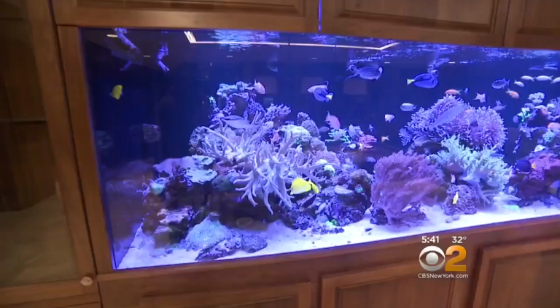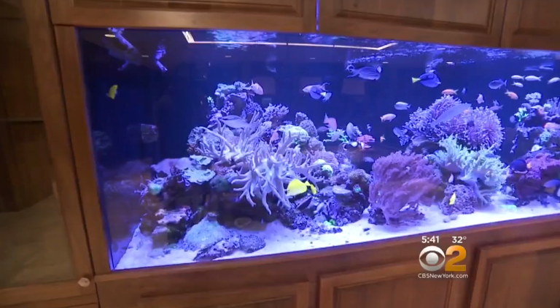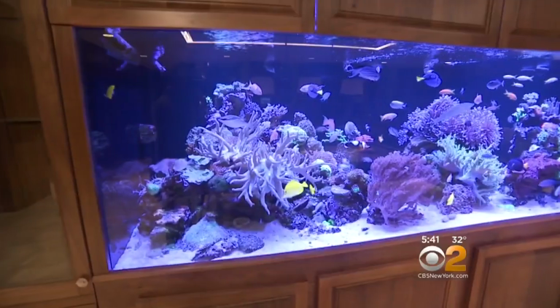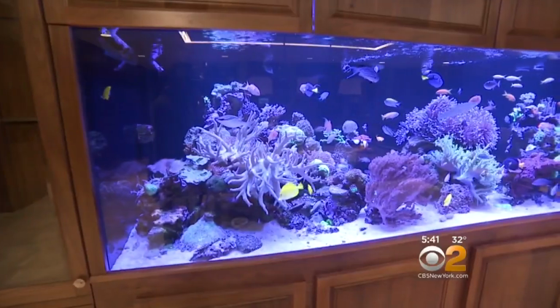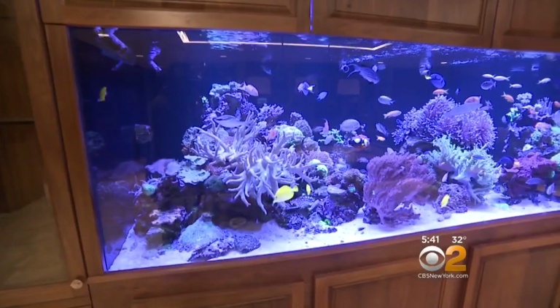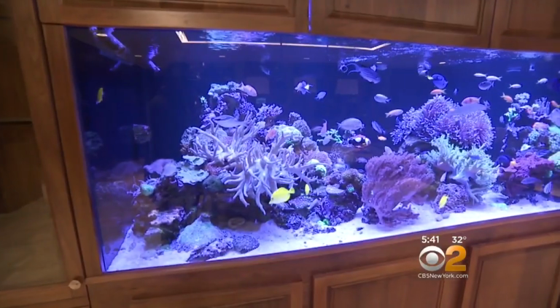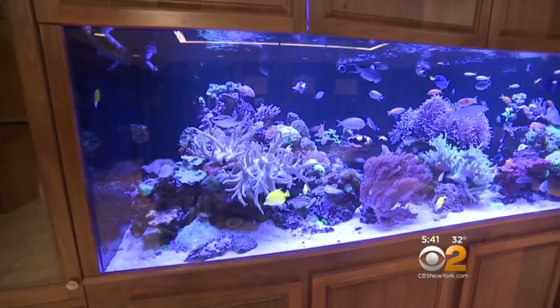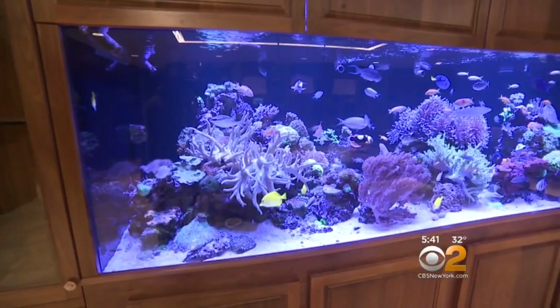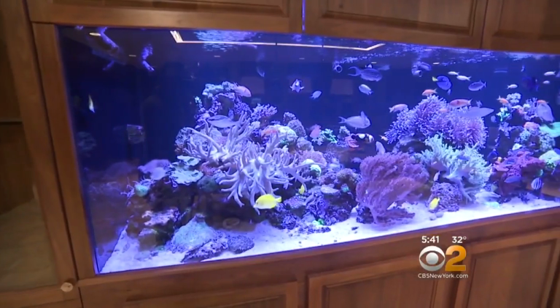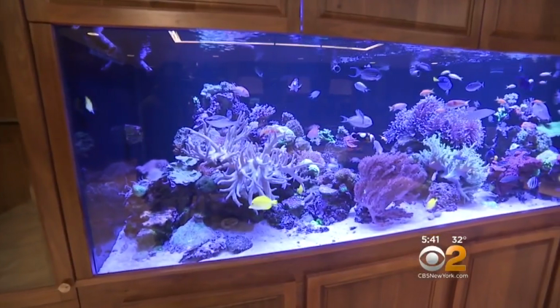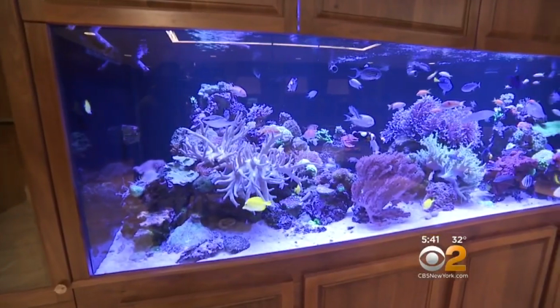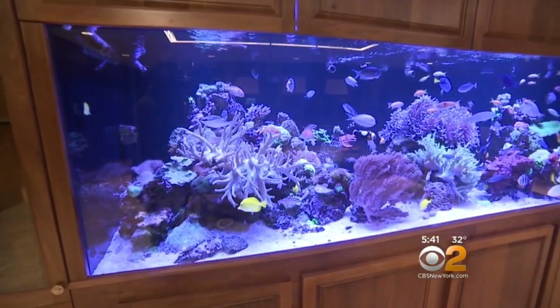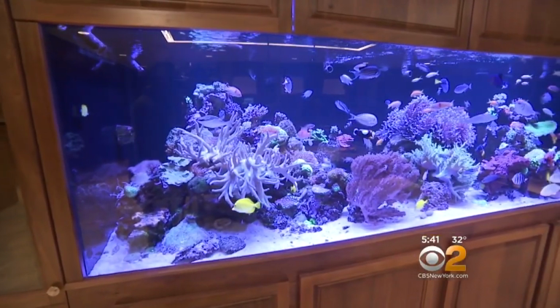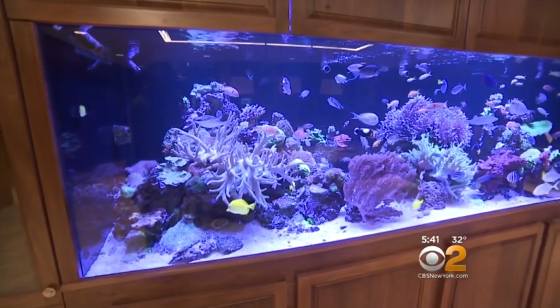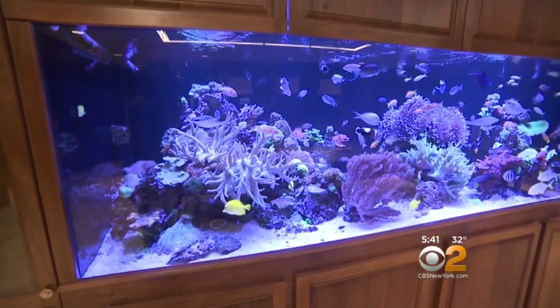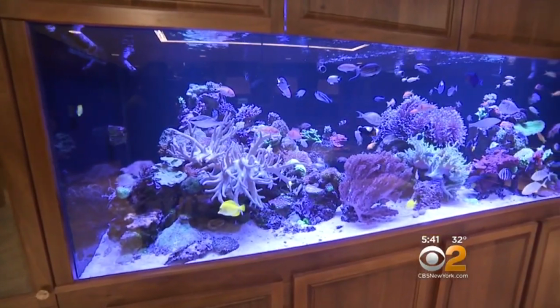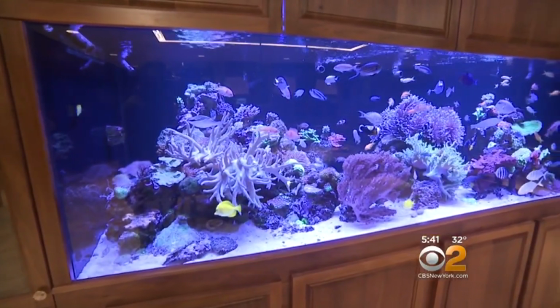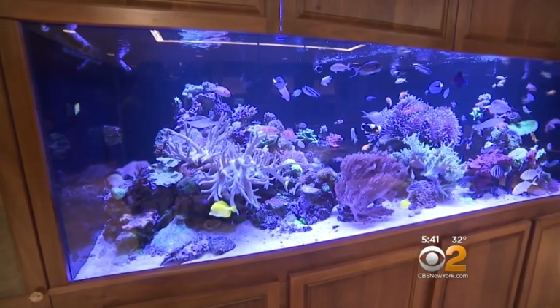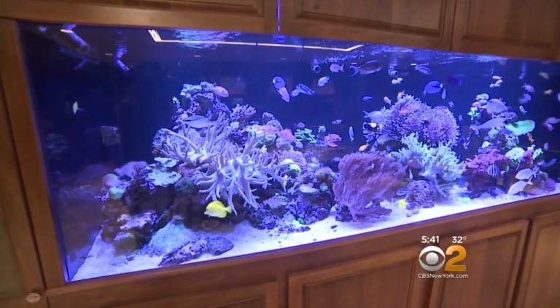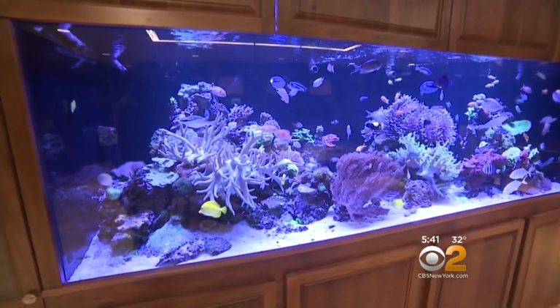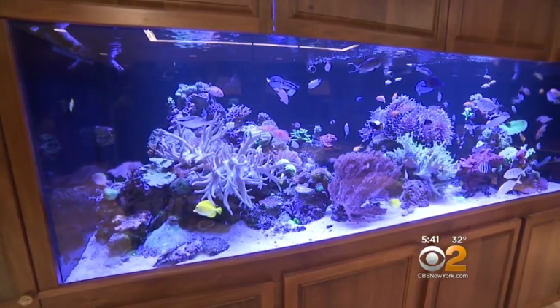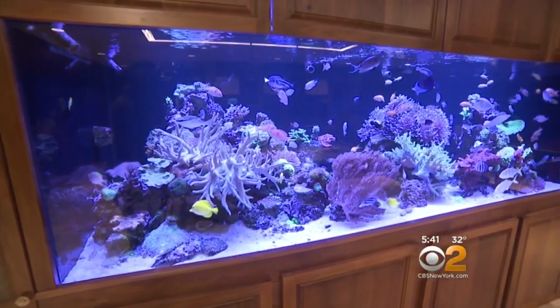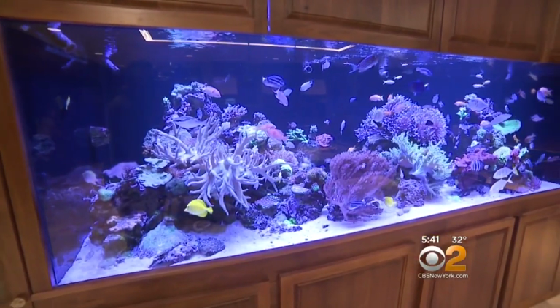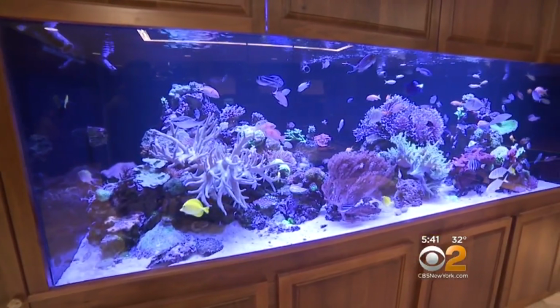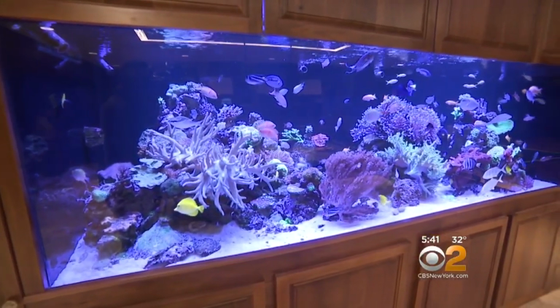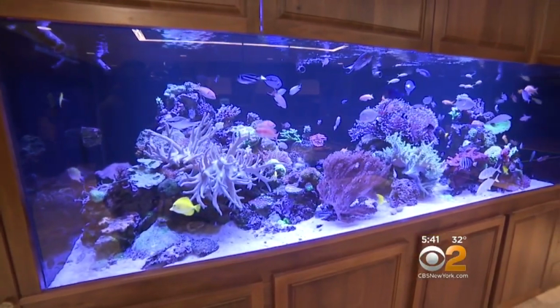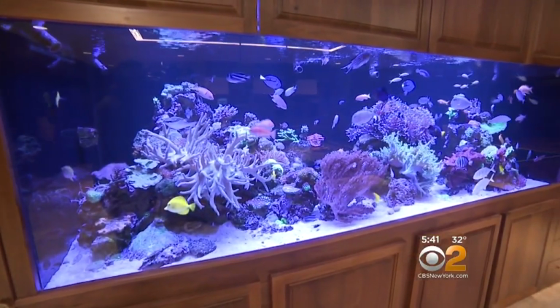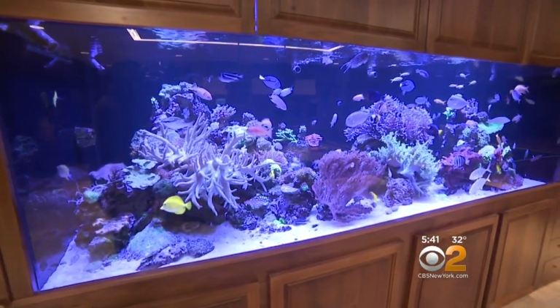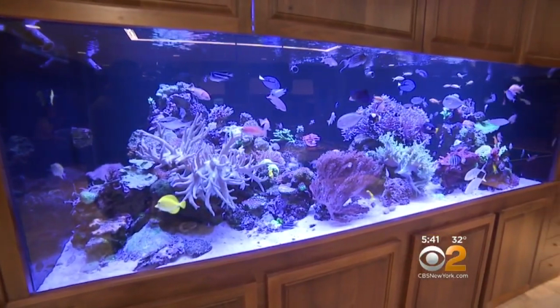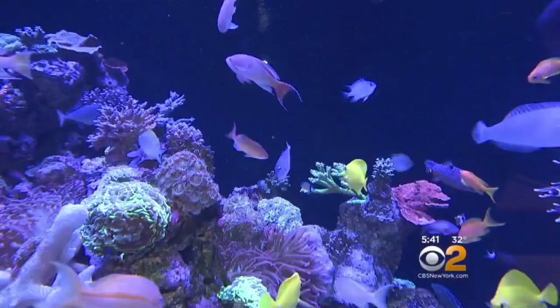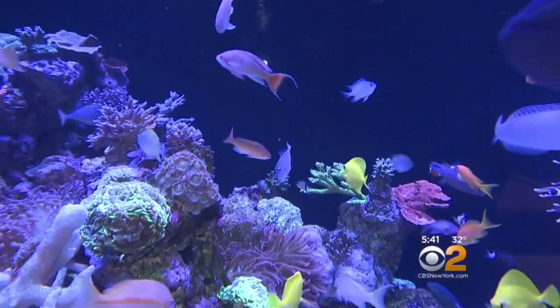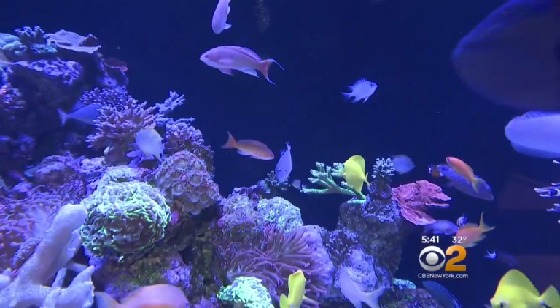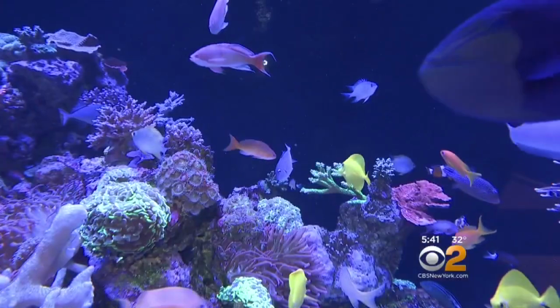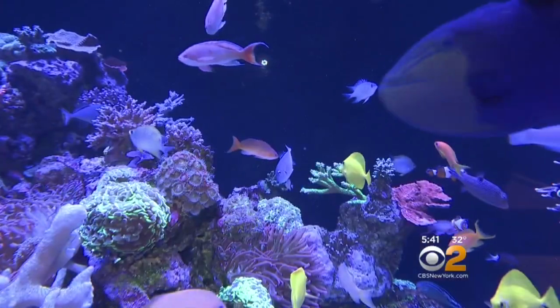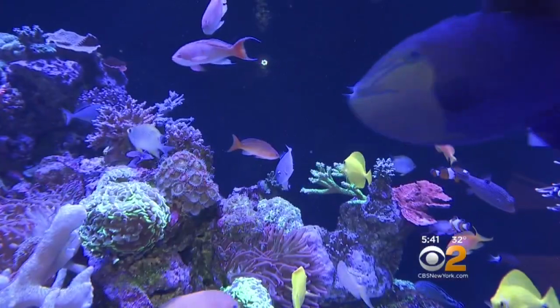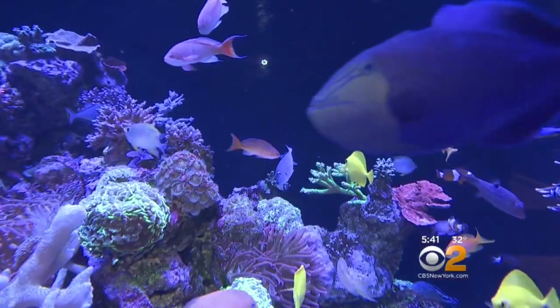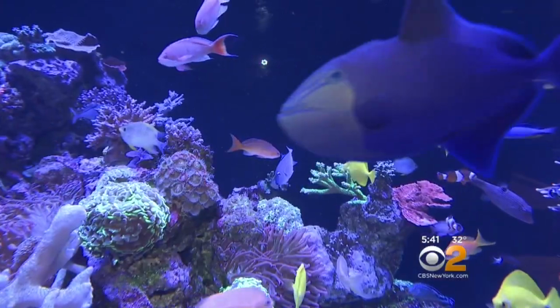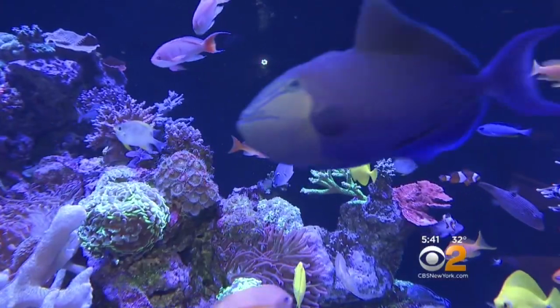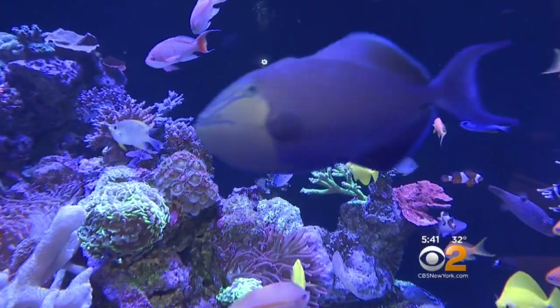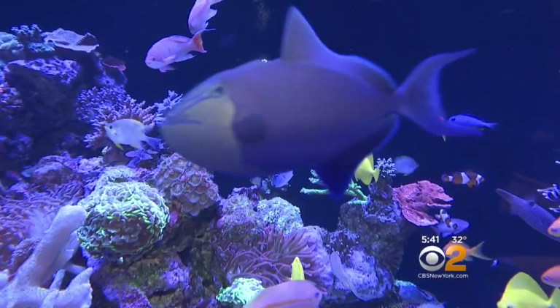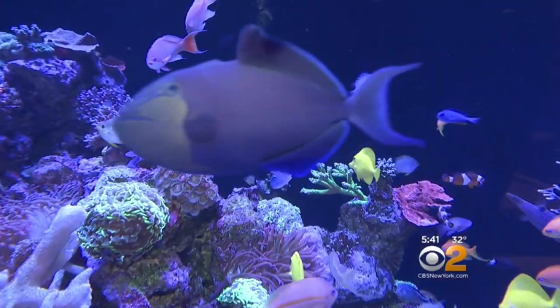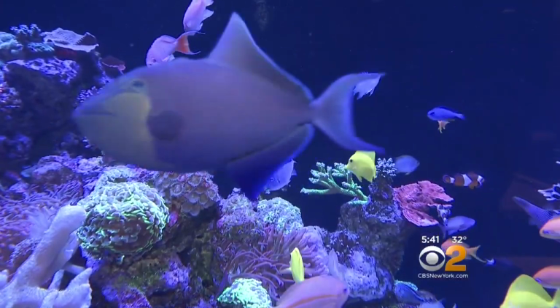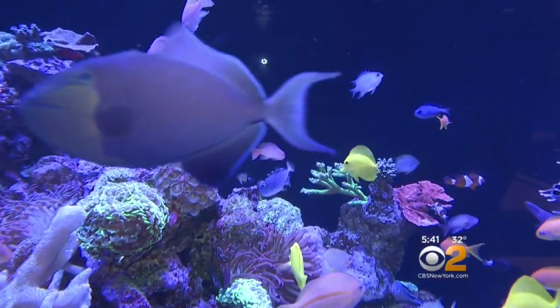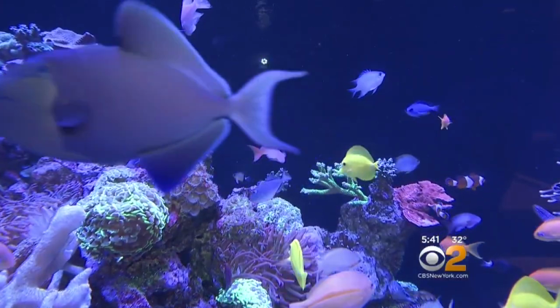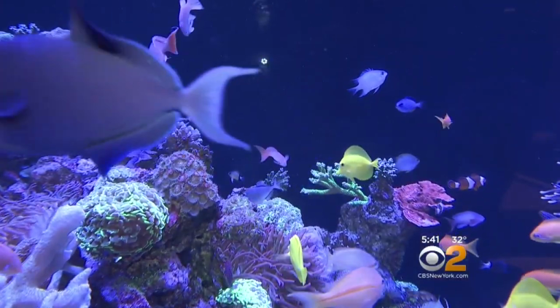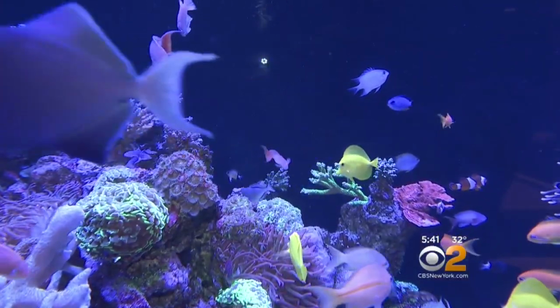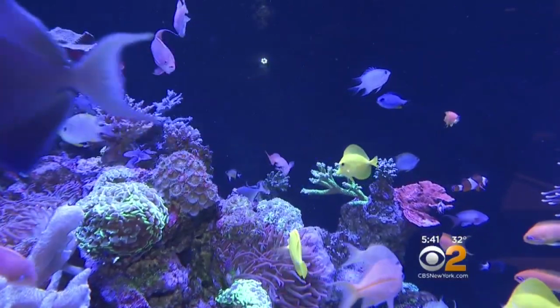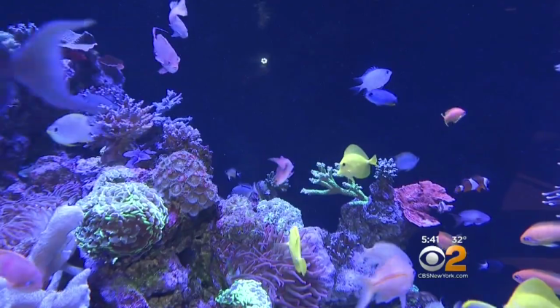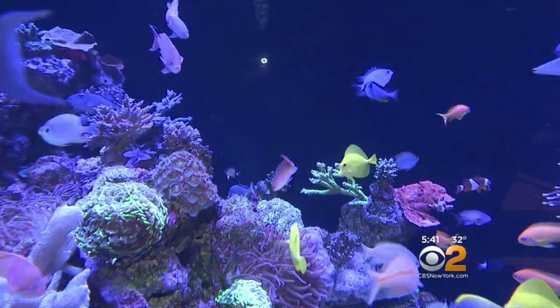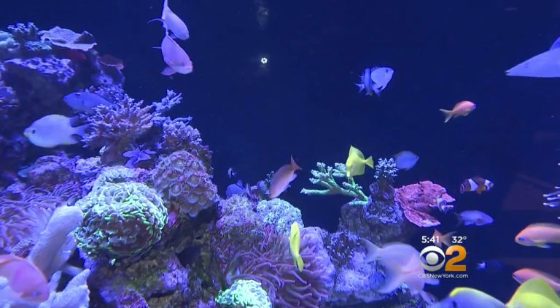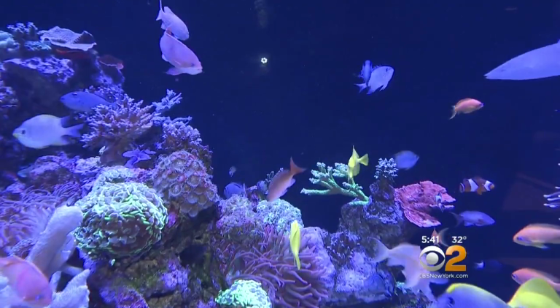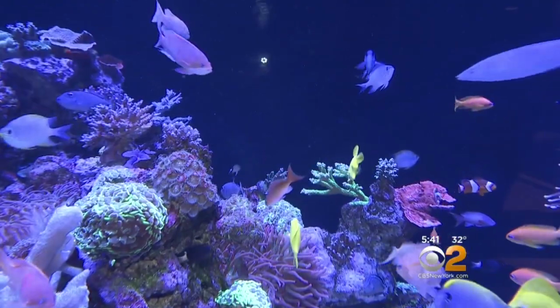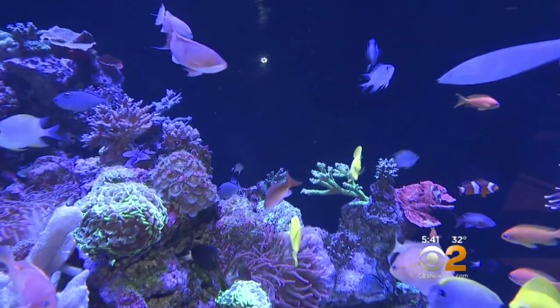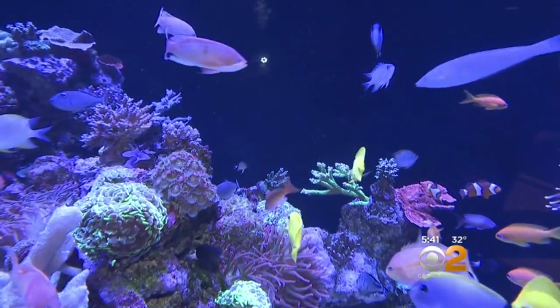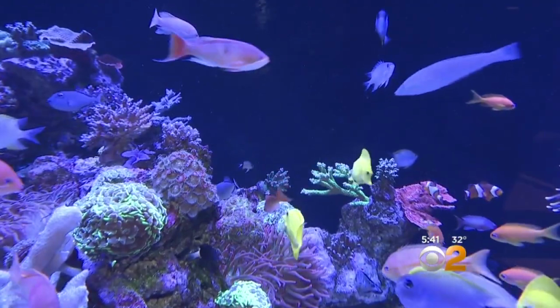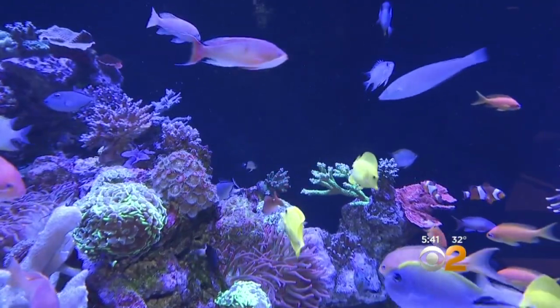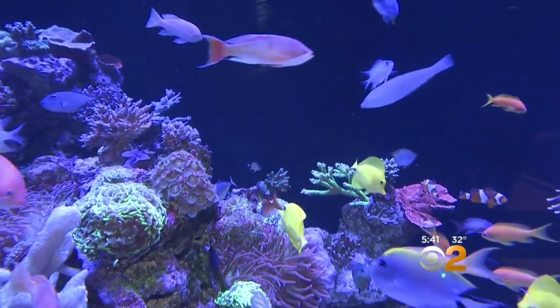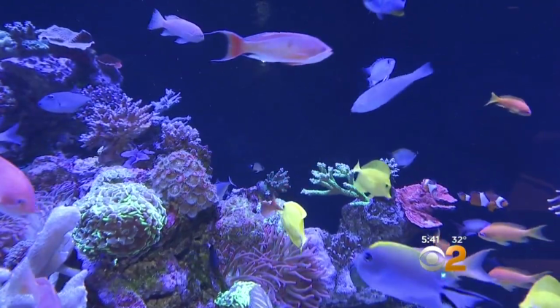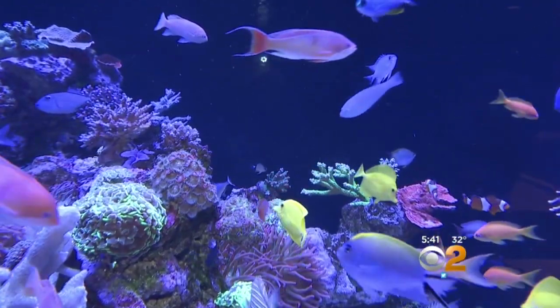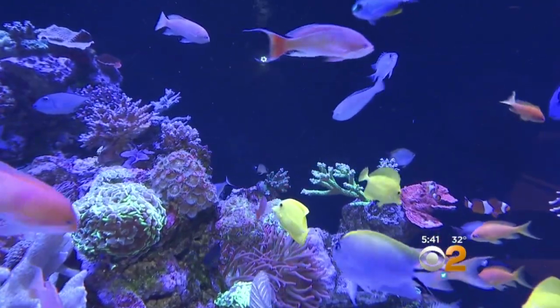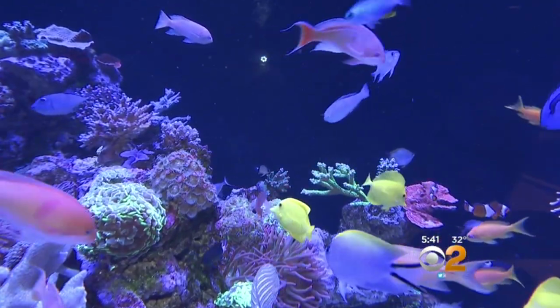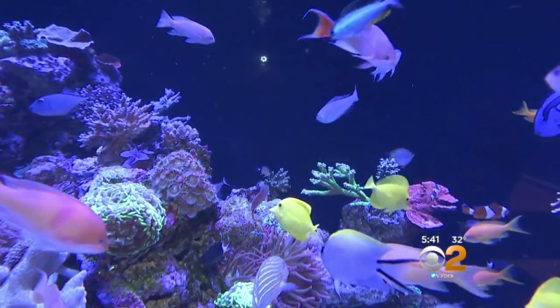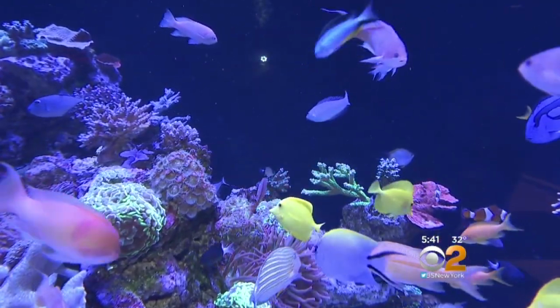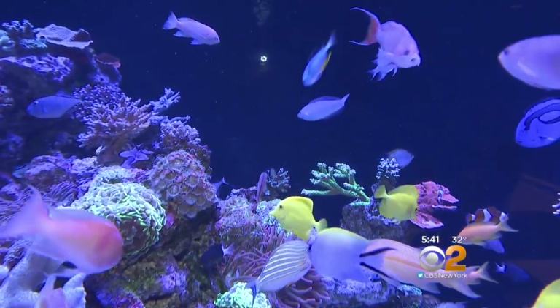Let me show you the 950-gallon fish tank. It has live corals with fish selected by the owner's children.